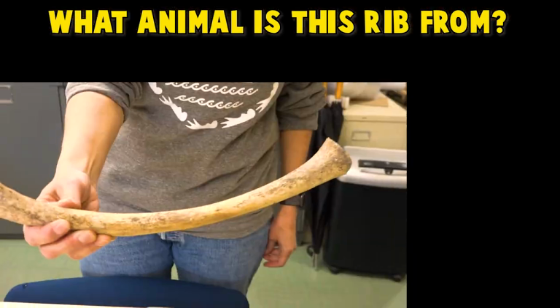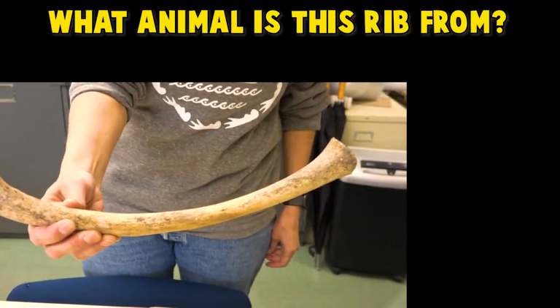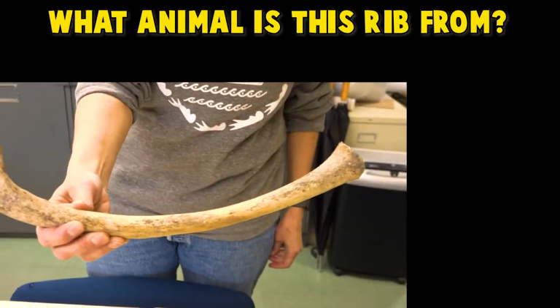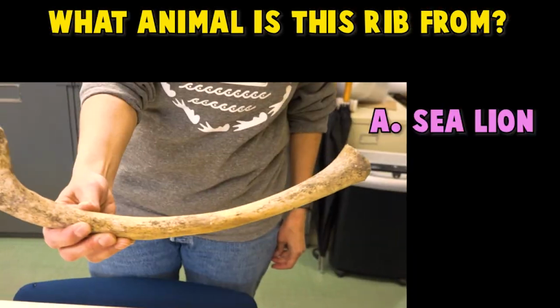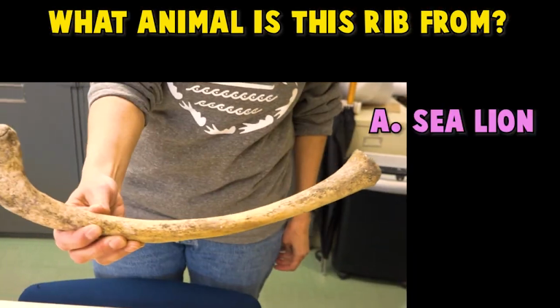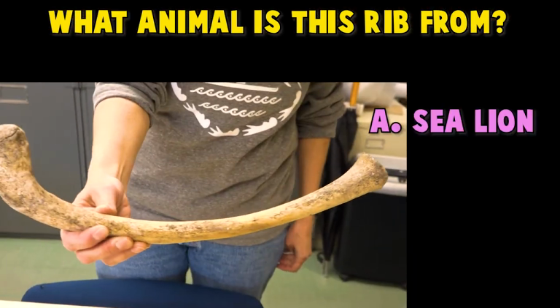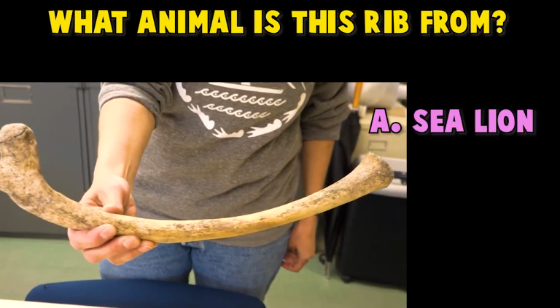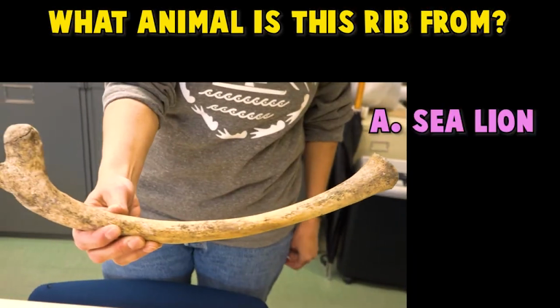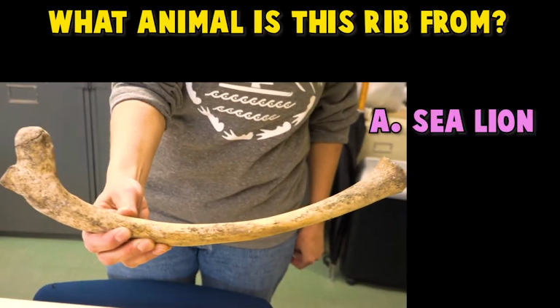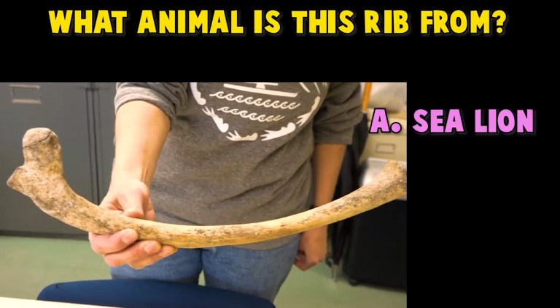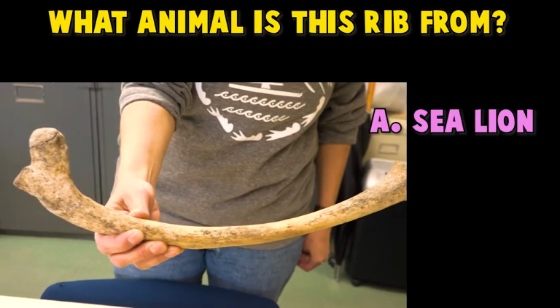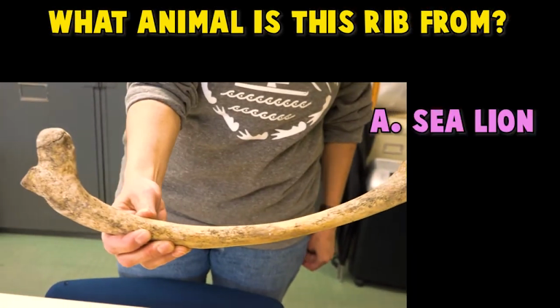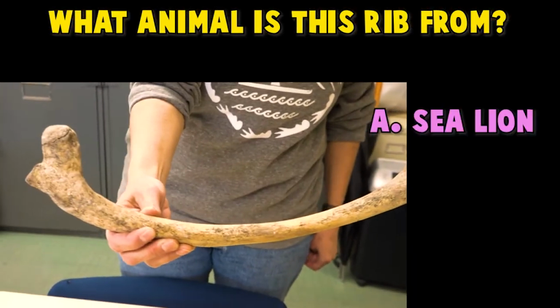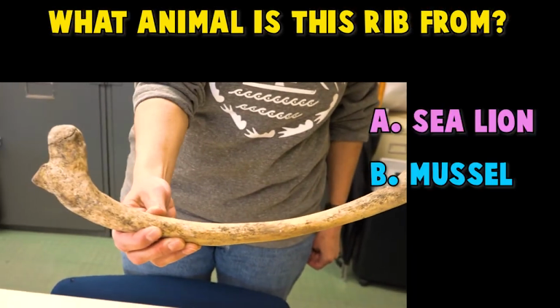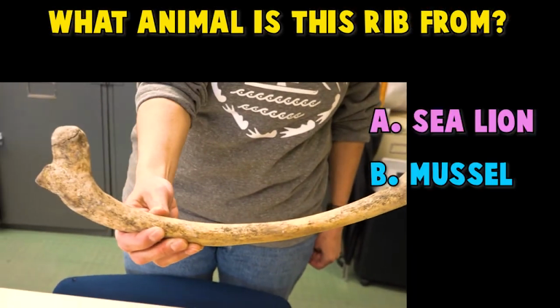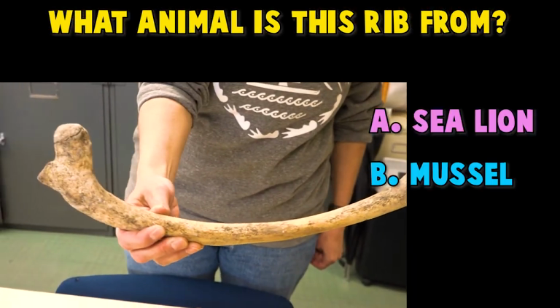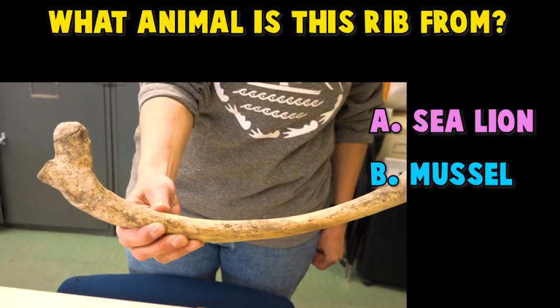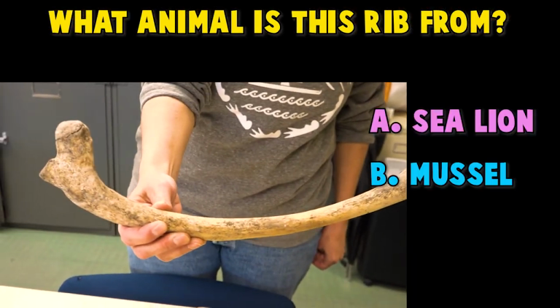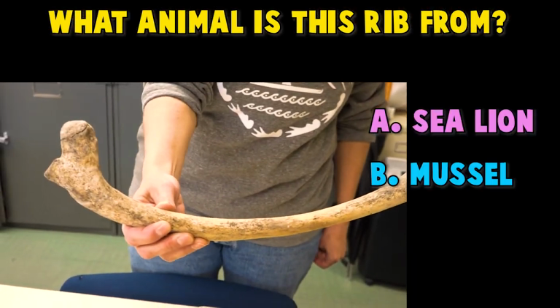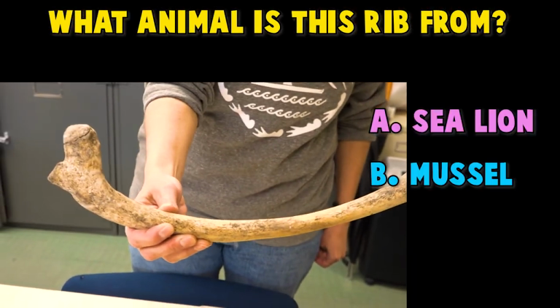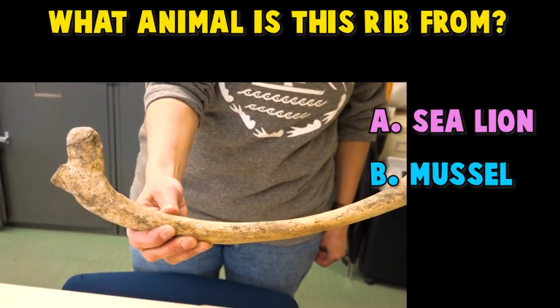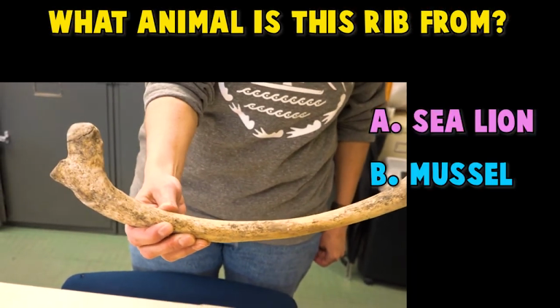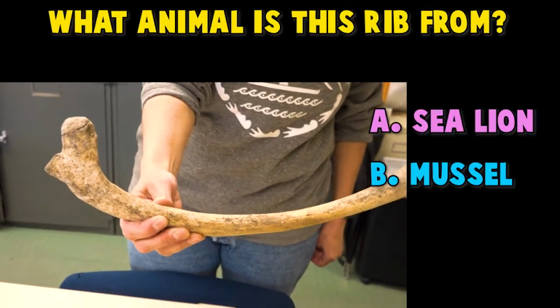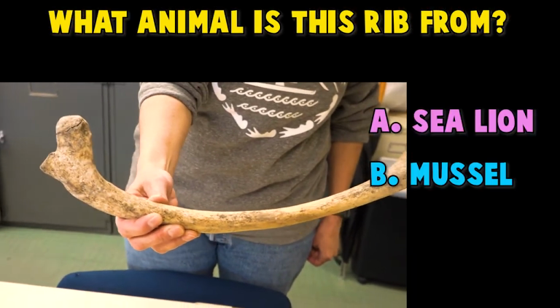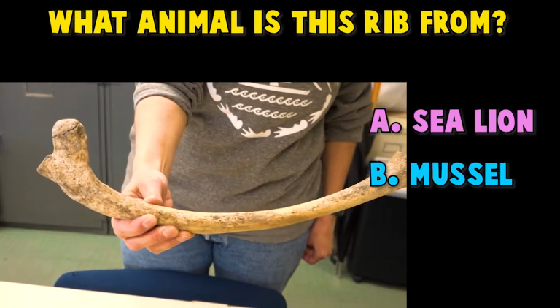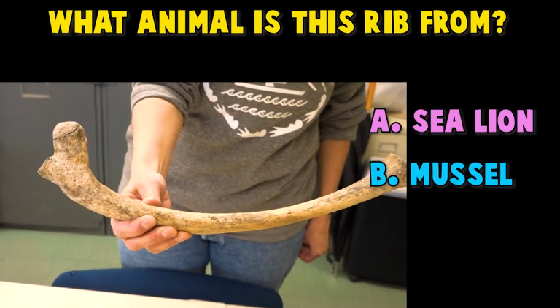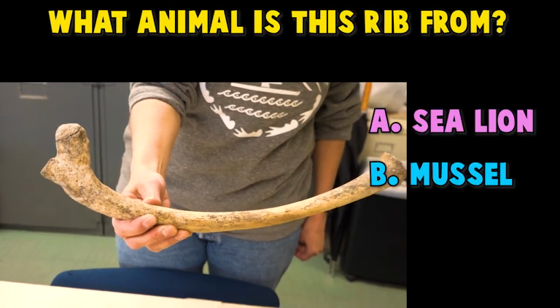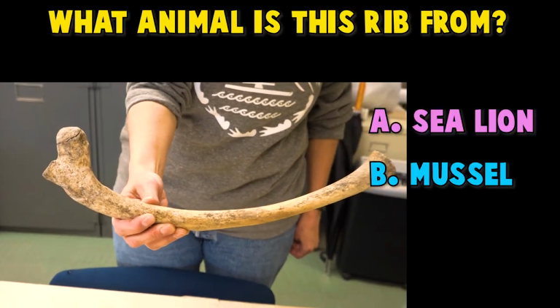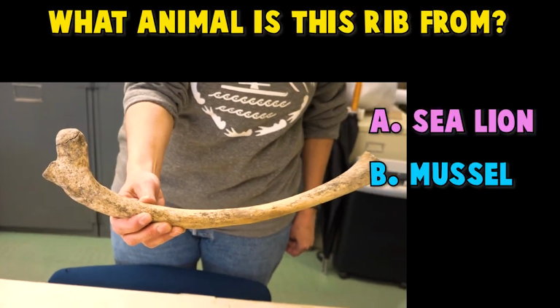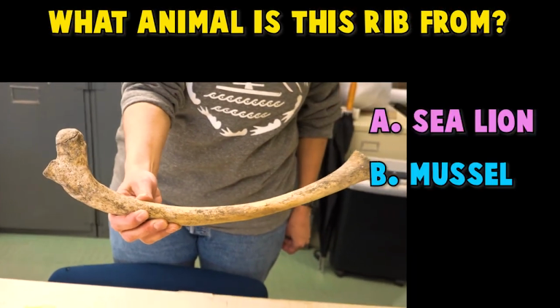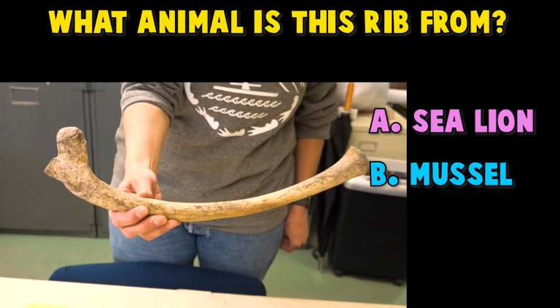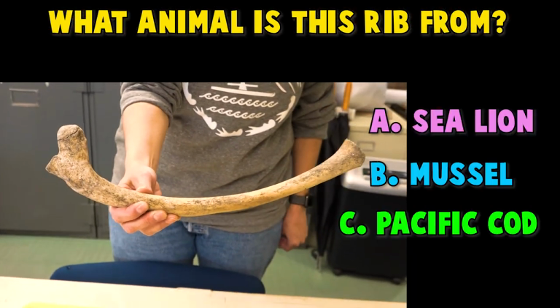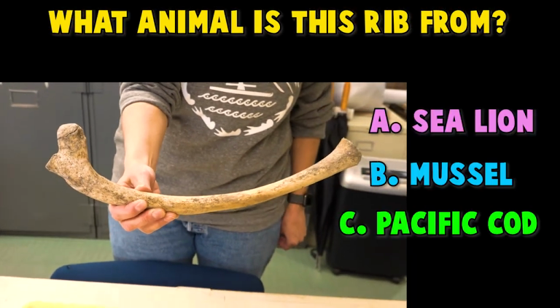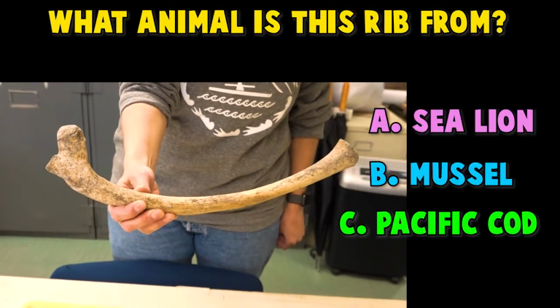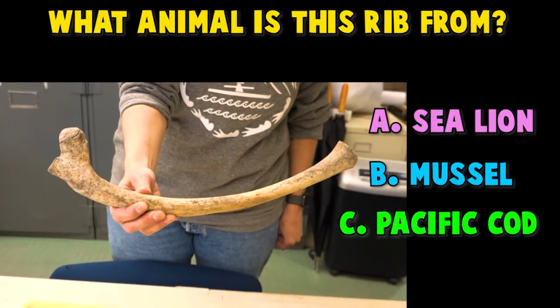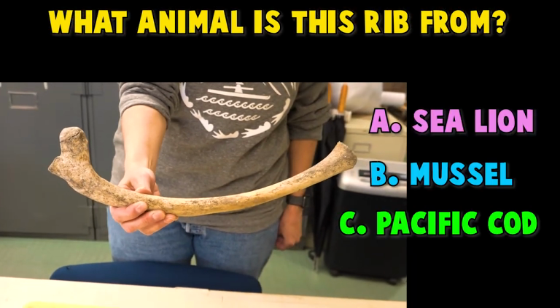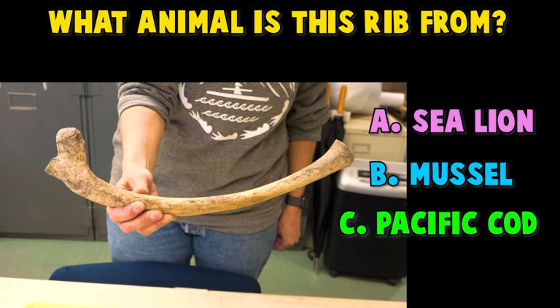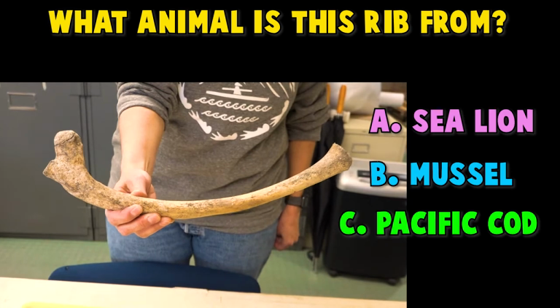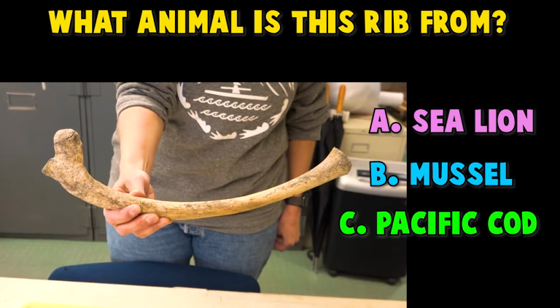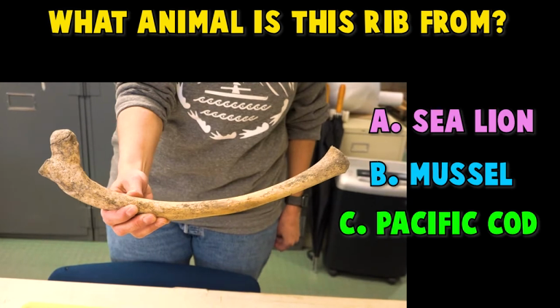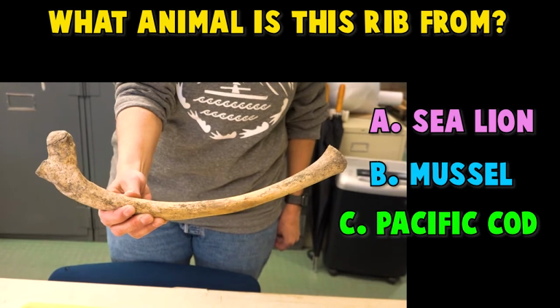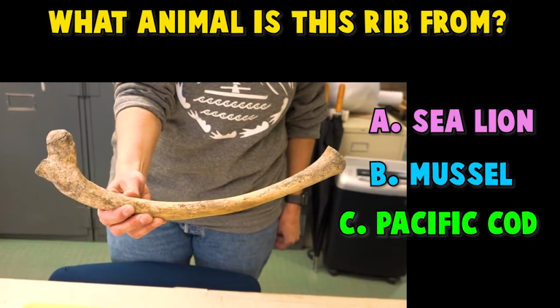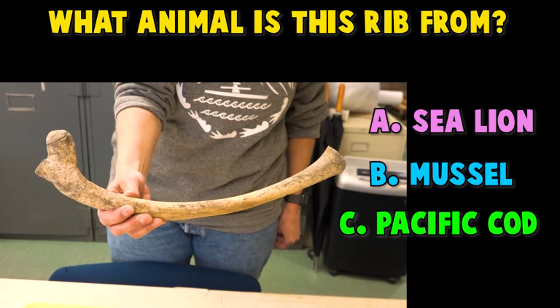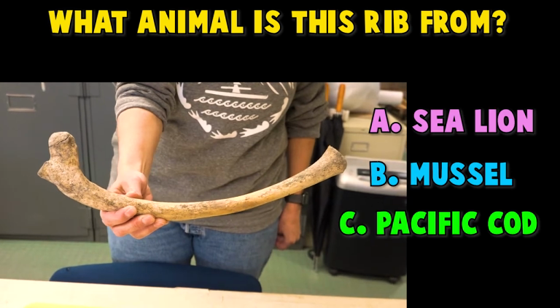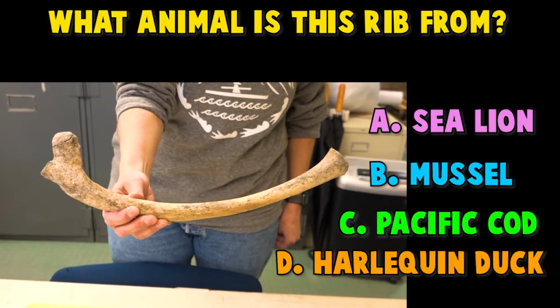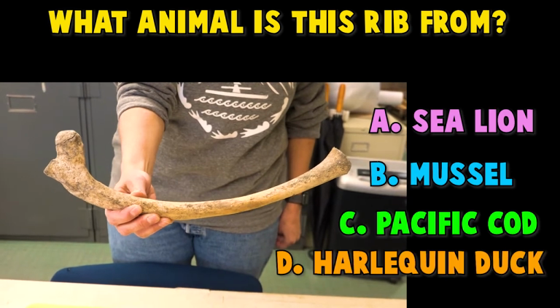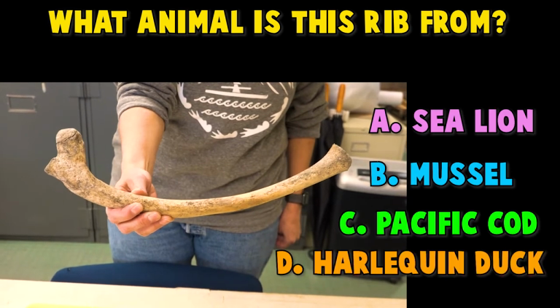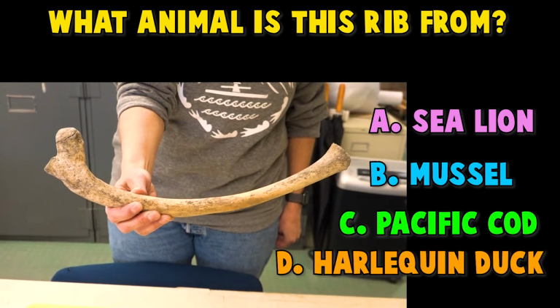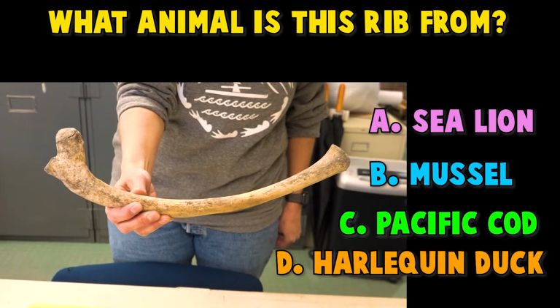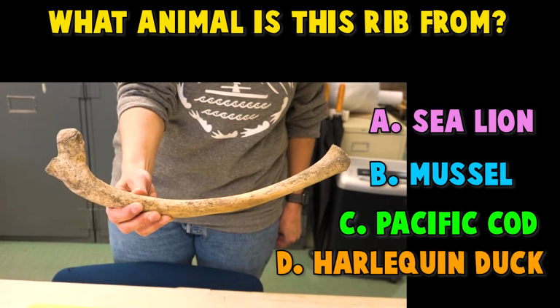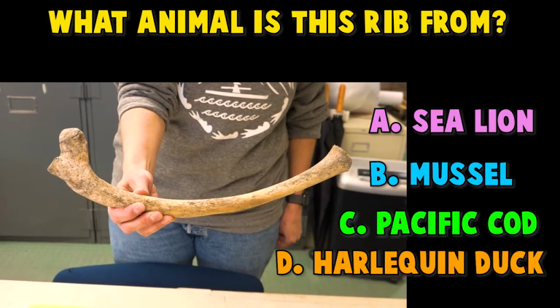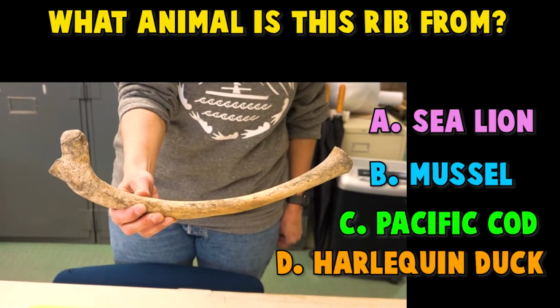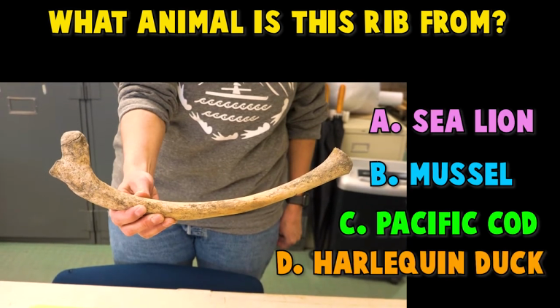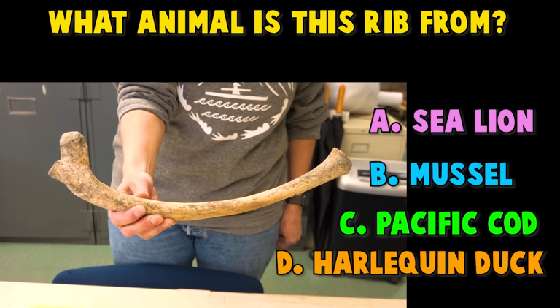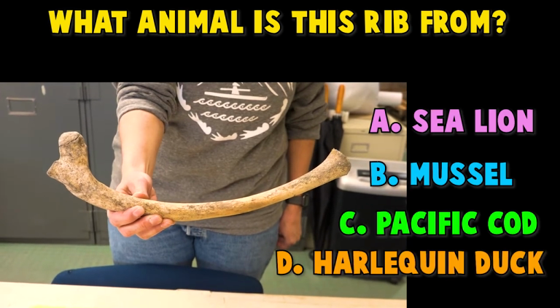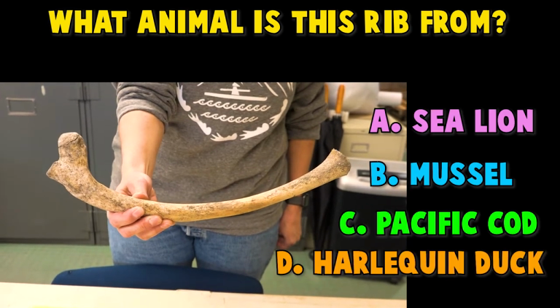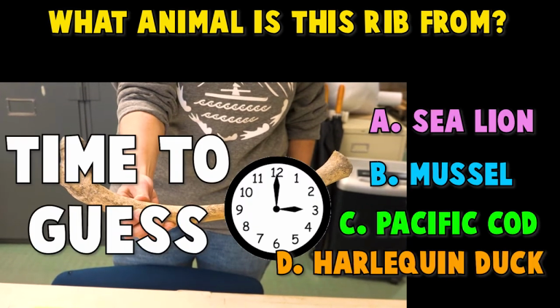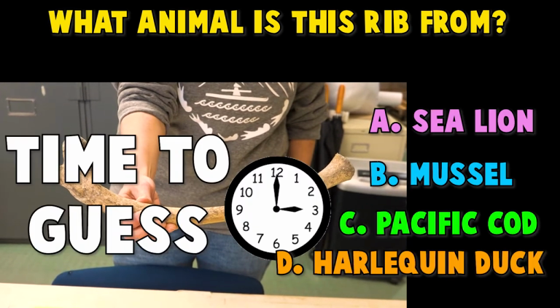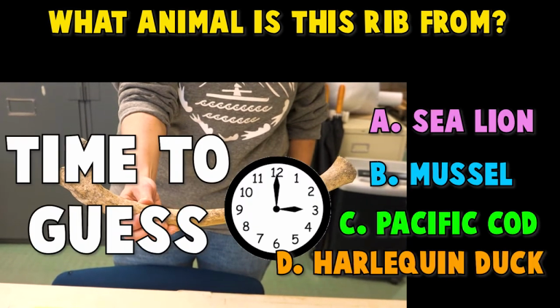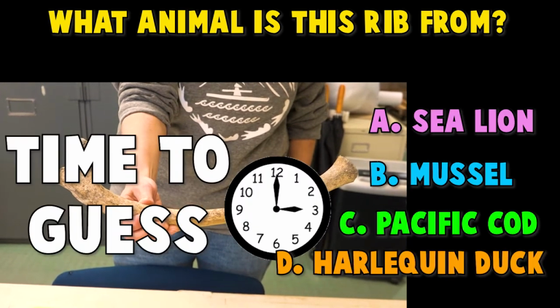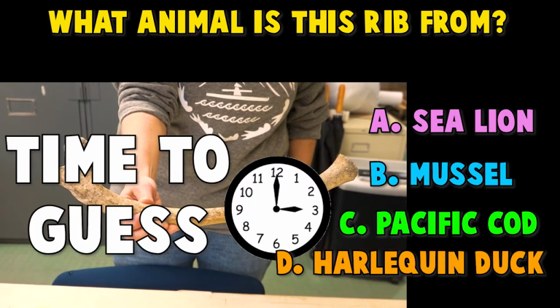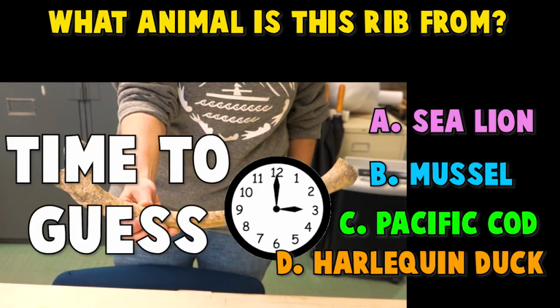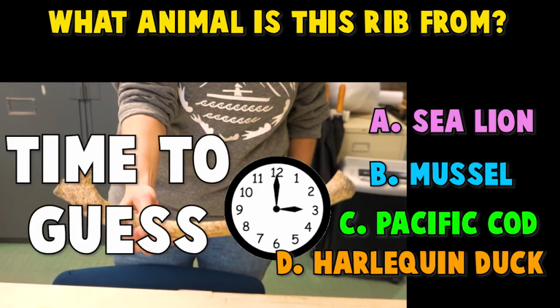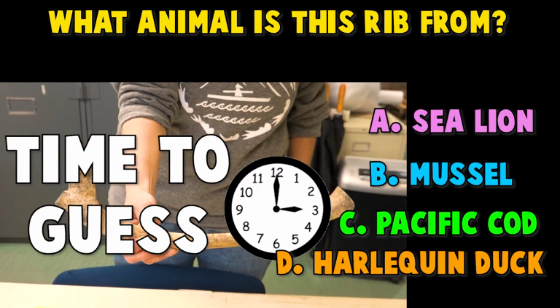A. Sea Lion. B. Mussel. C. Pacific Cod. D. Harlequin Duck. Time to guess!